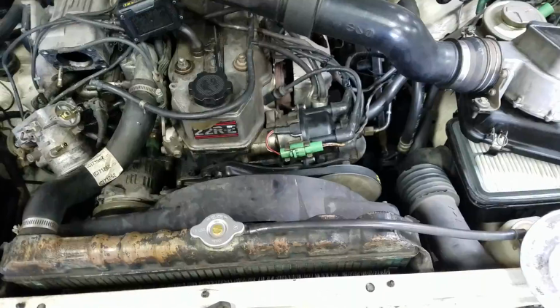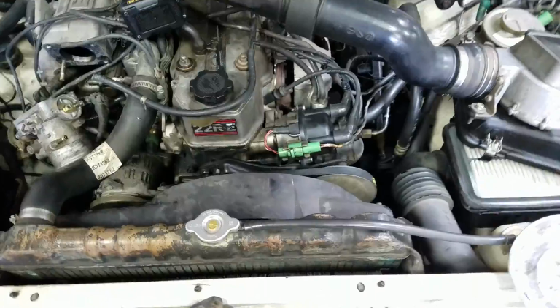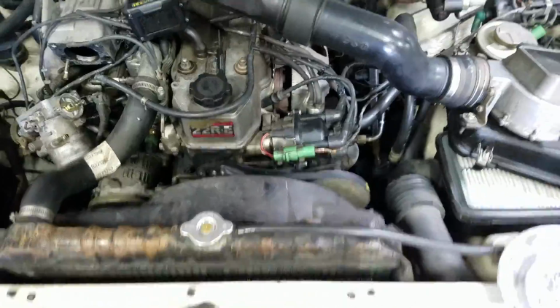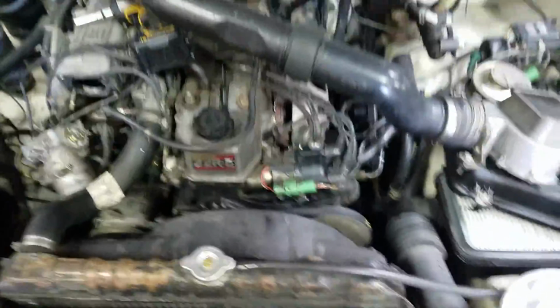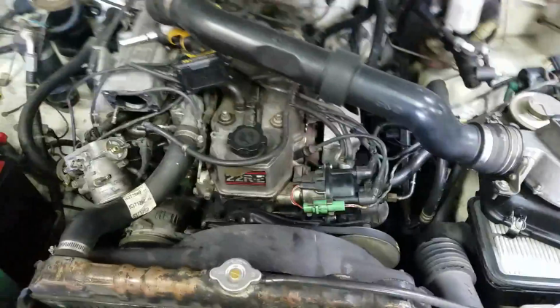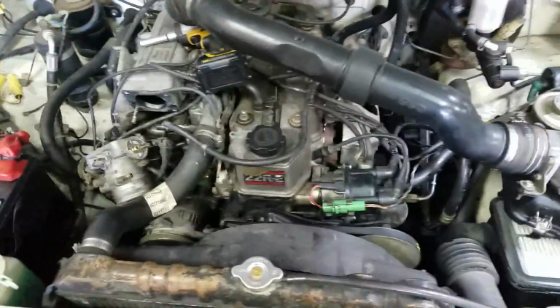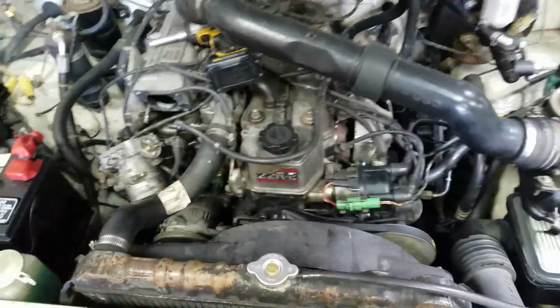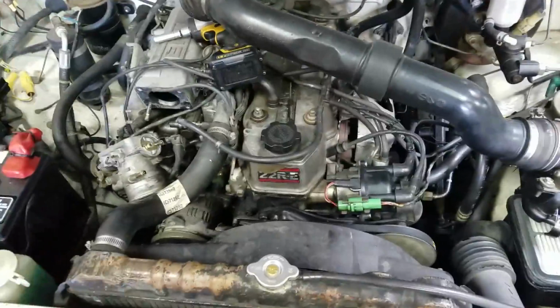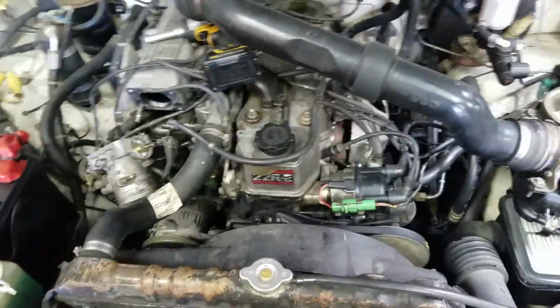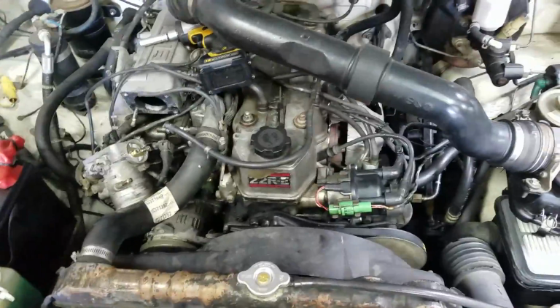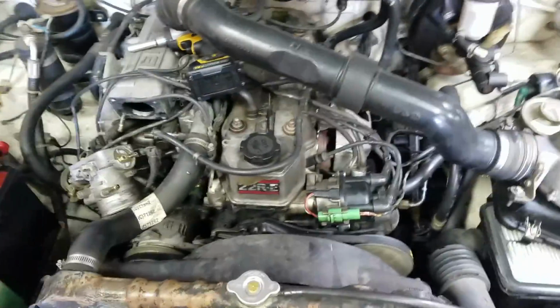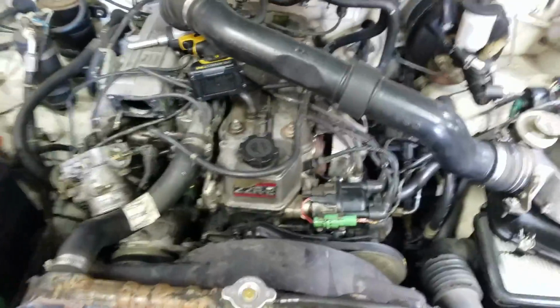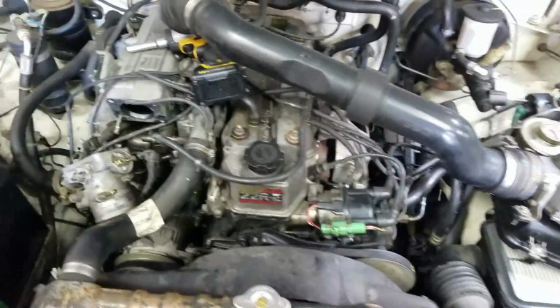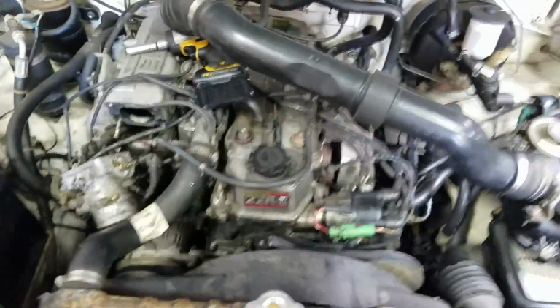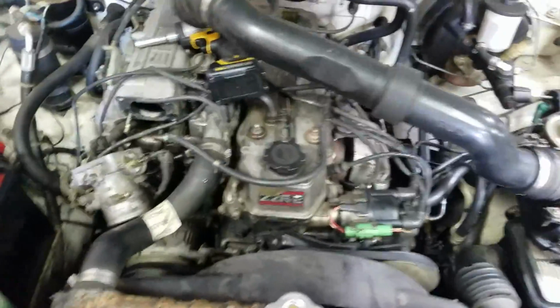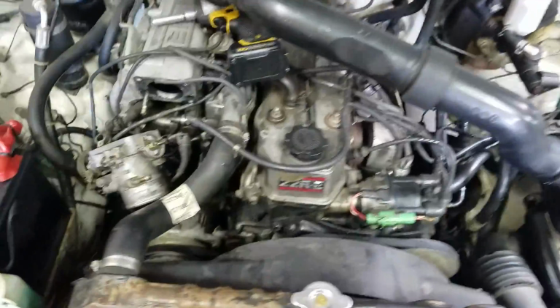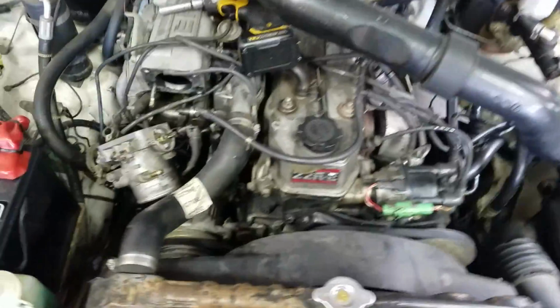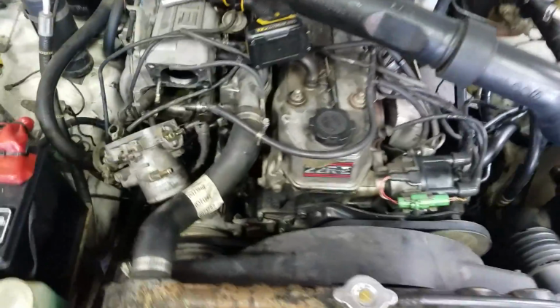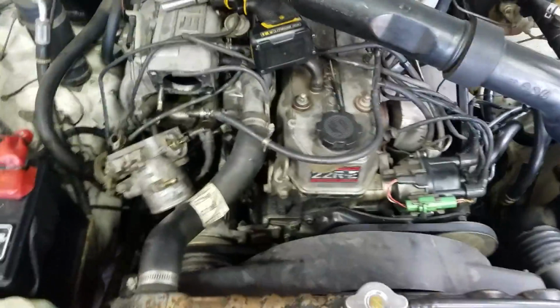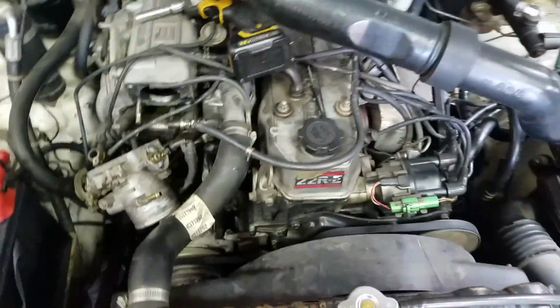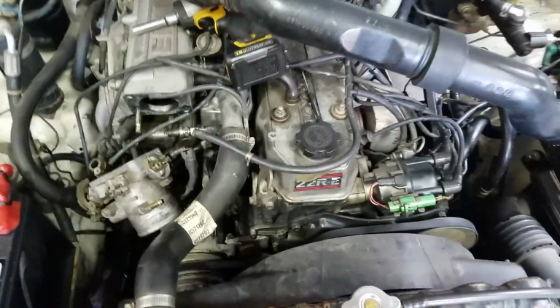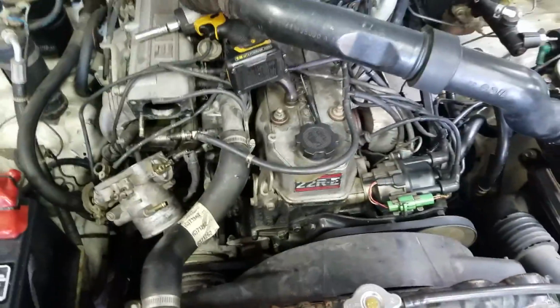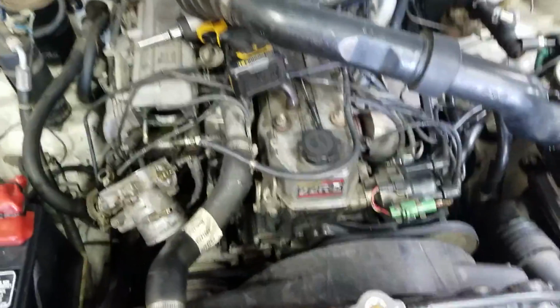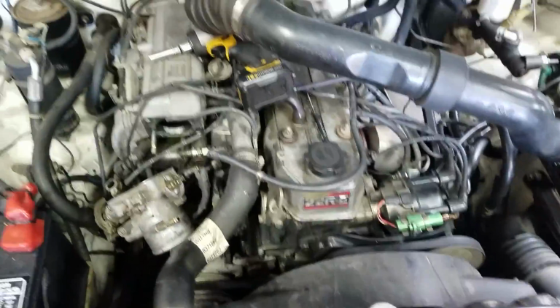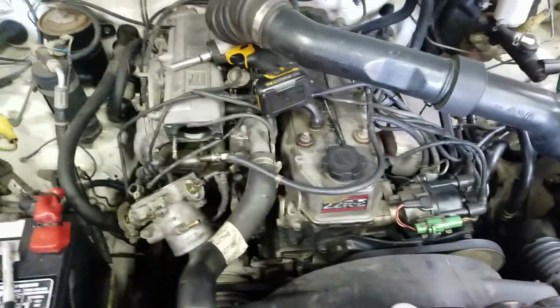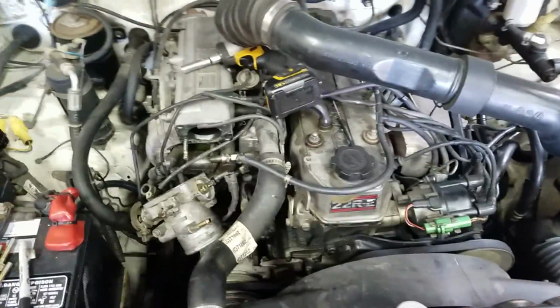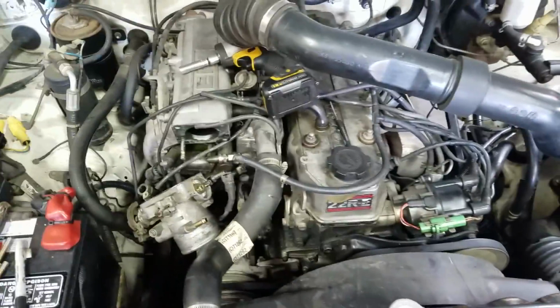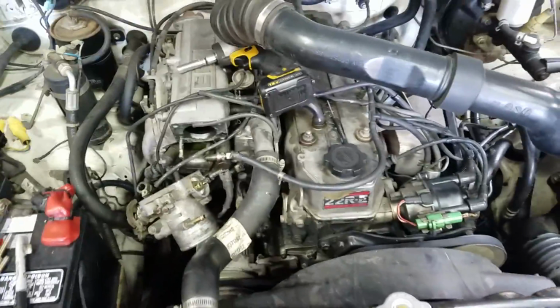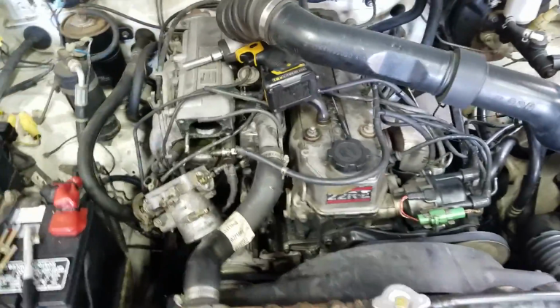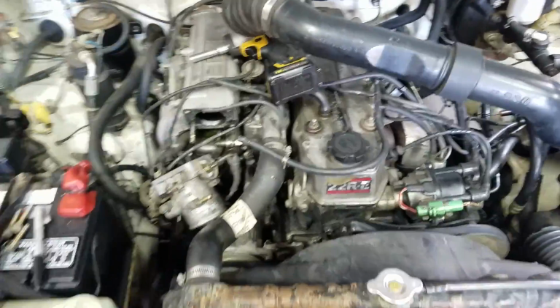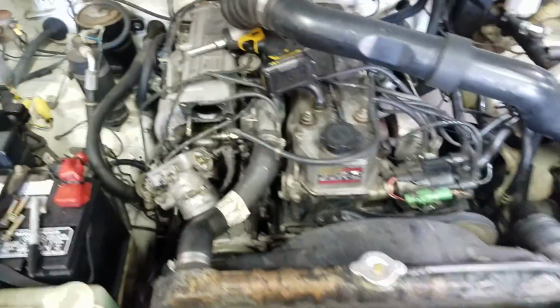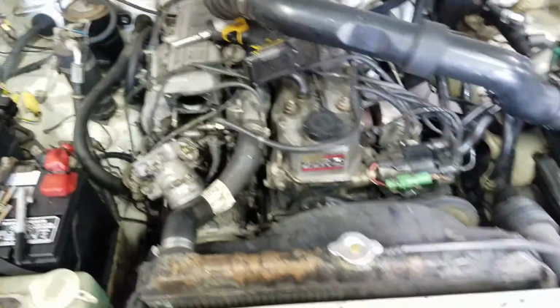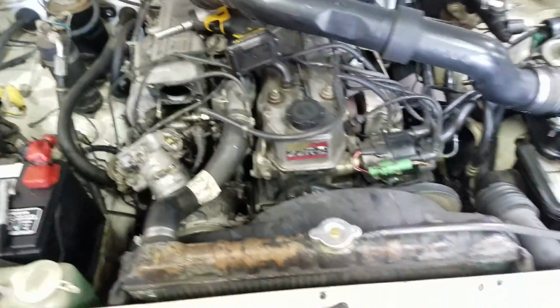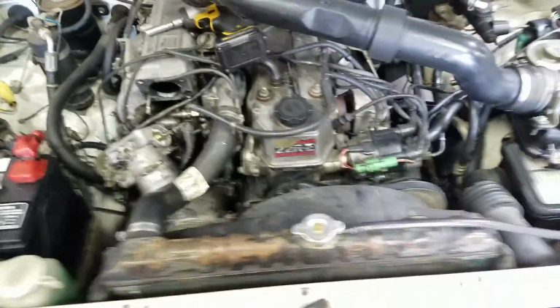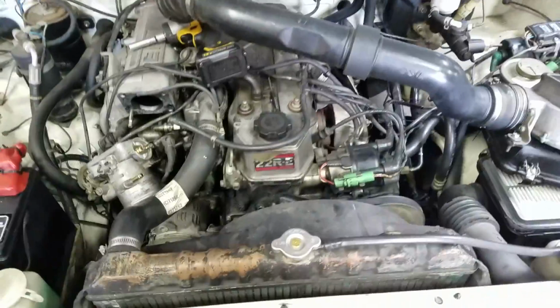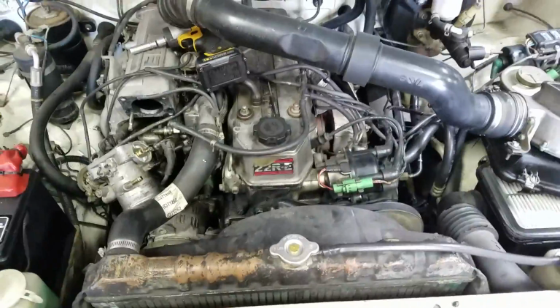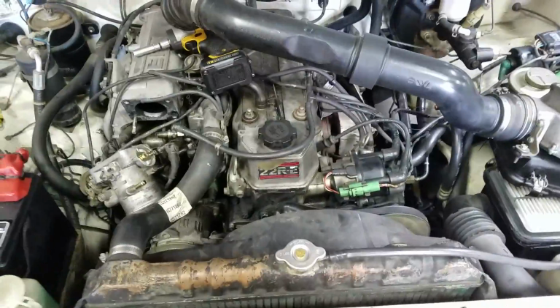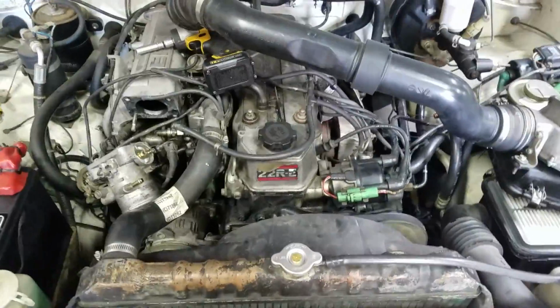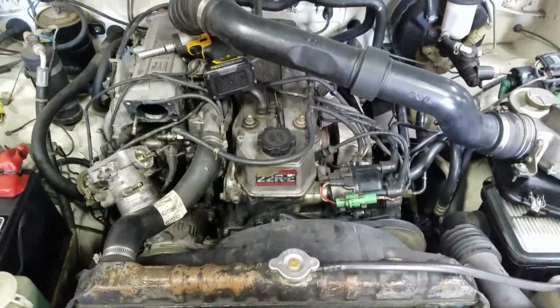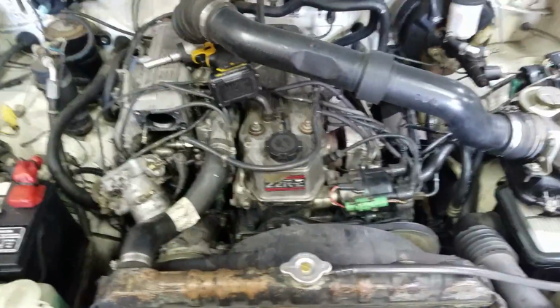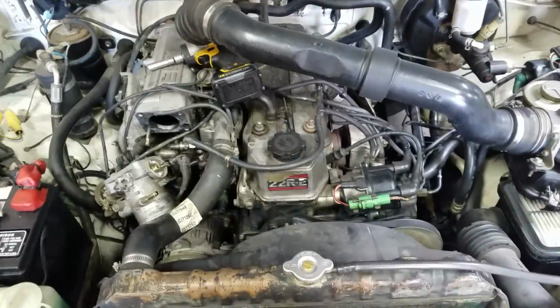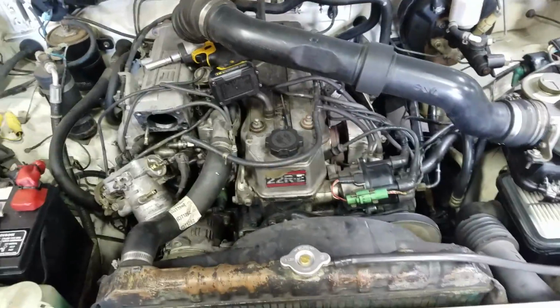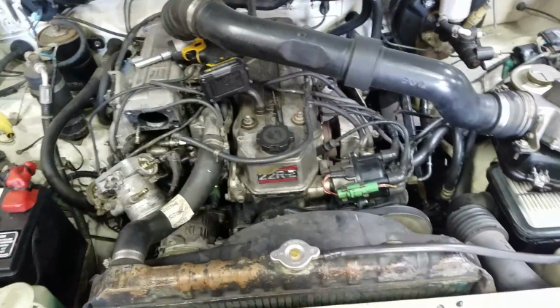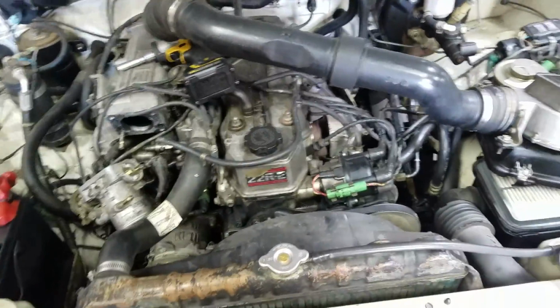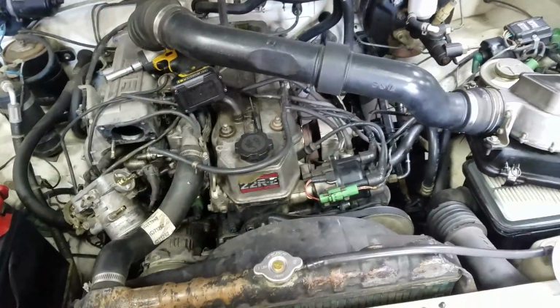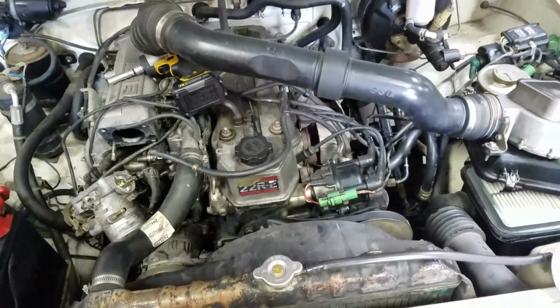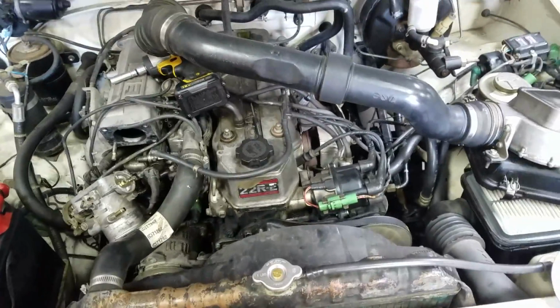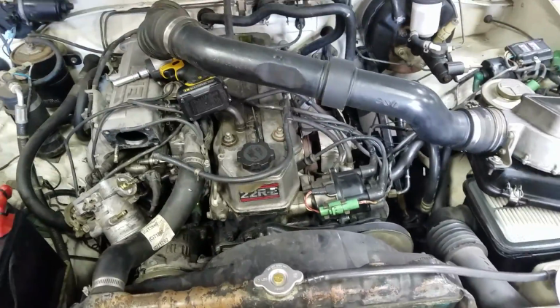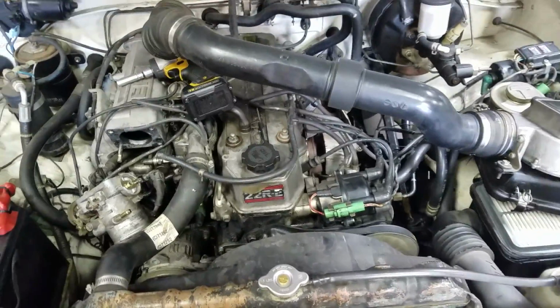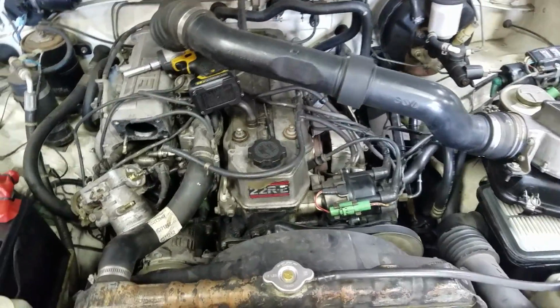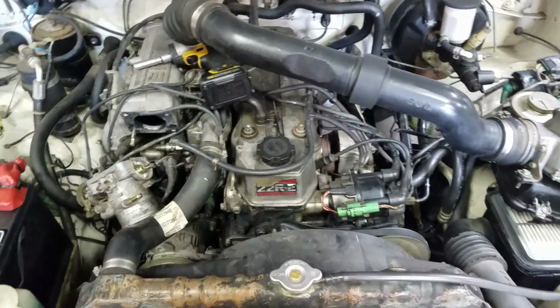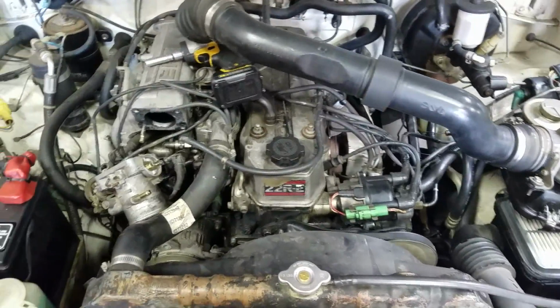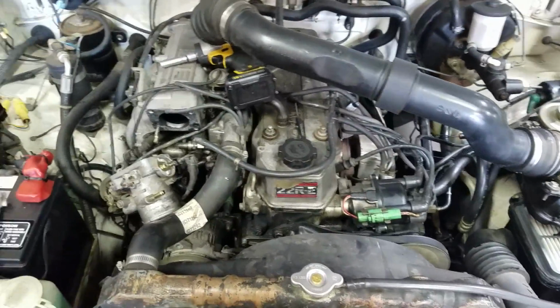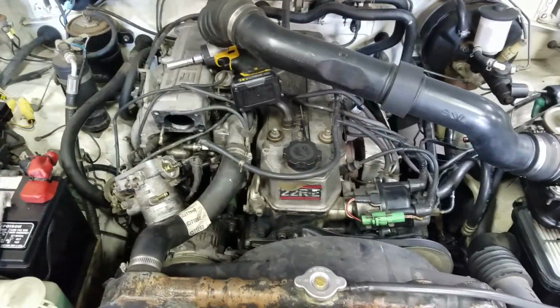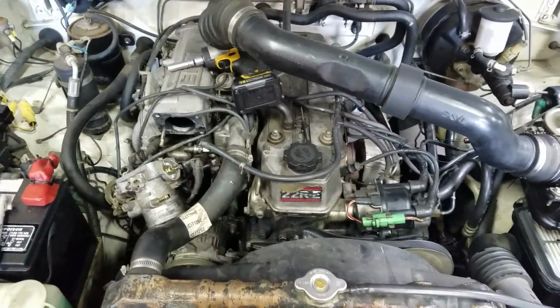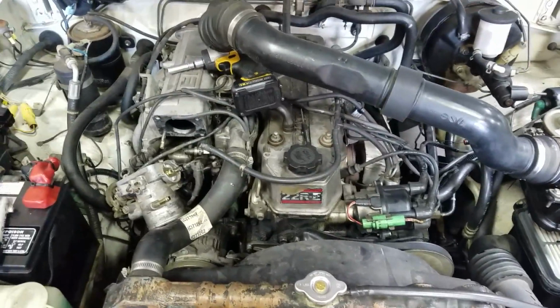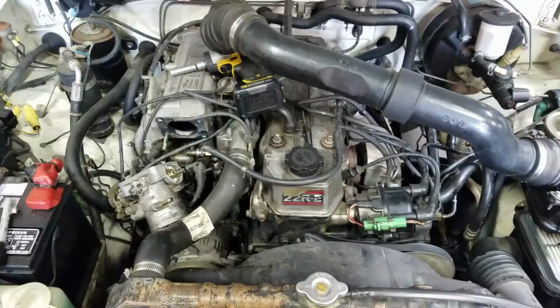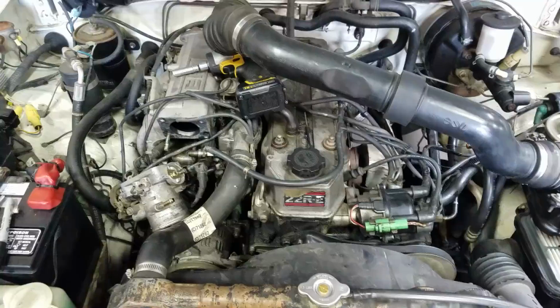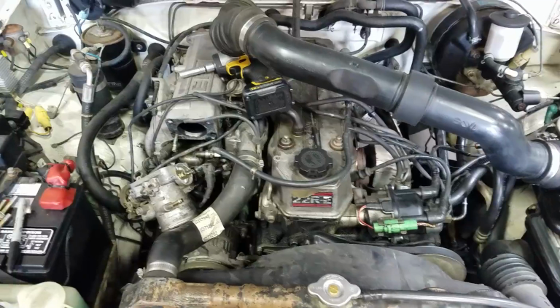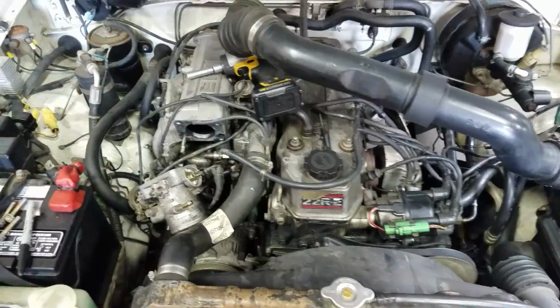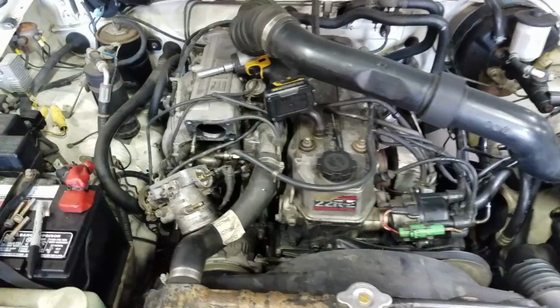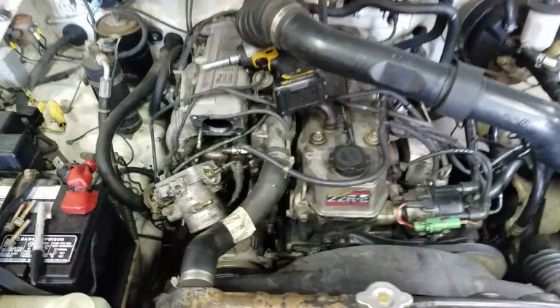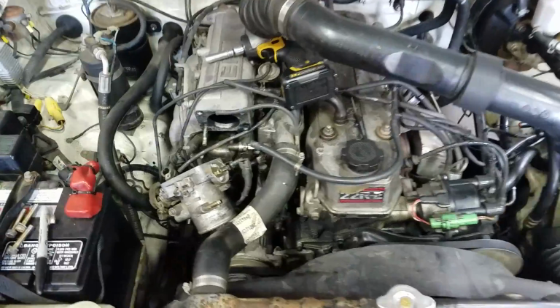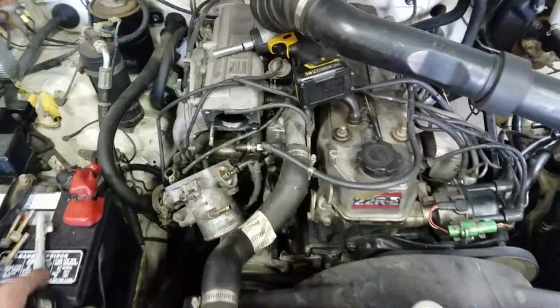This time on Auto Time, we're working on a 22RE, one of the most popular Toyota engines around.